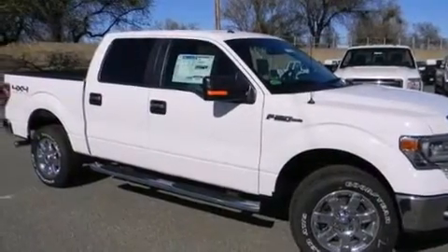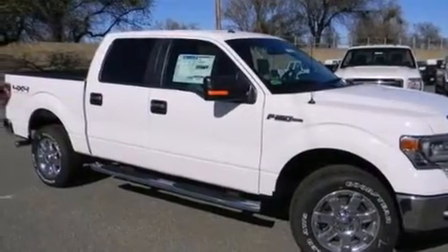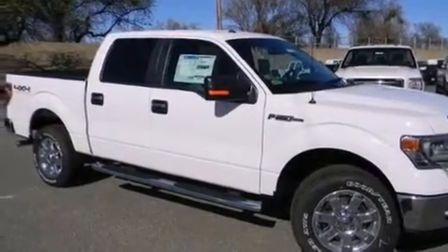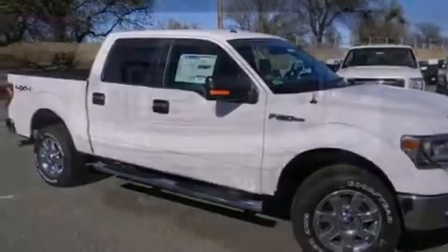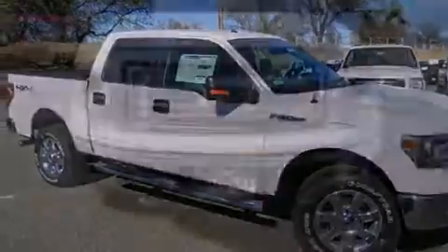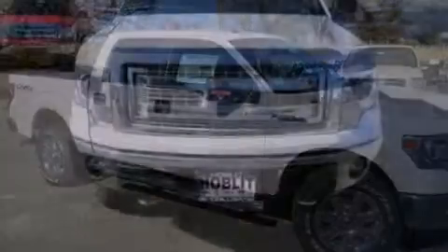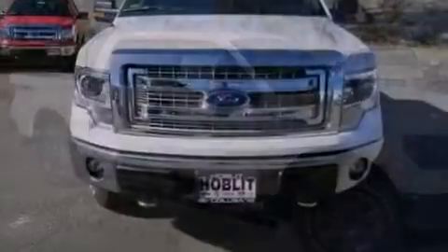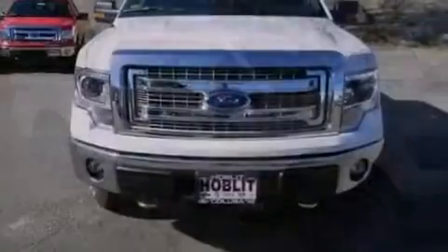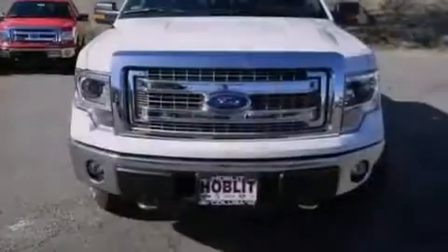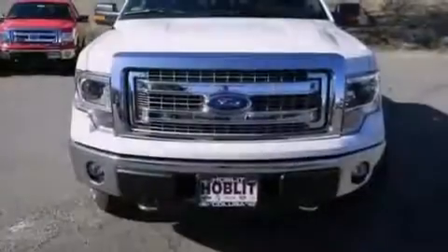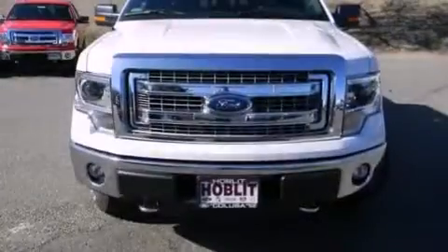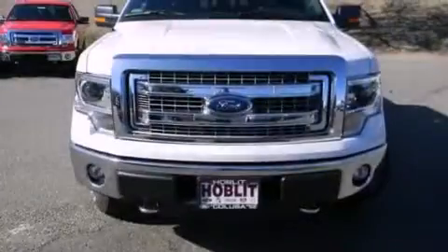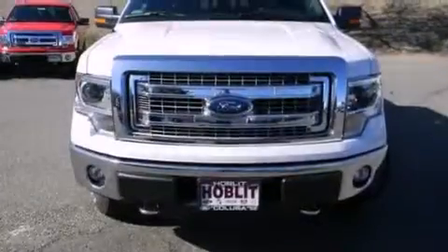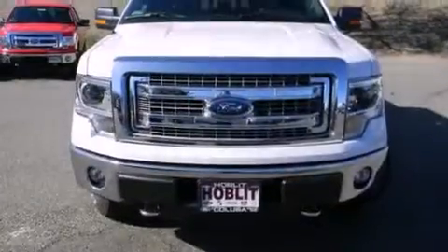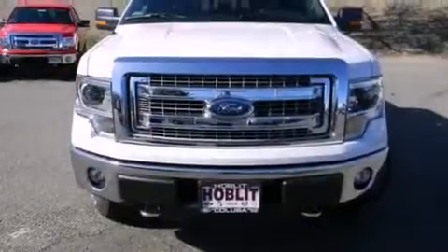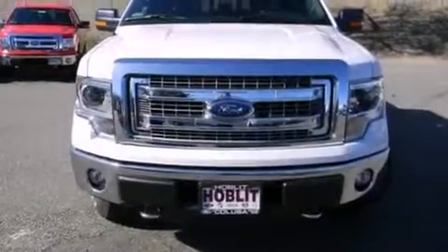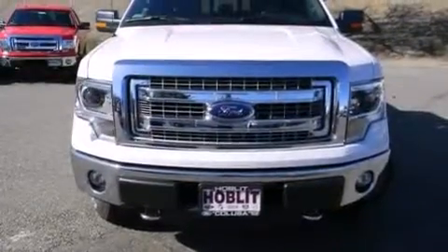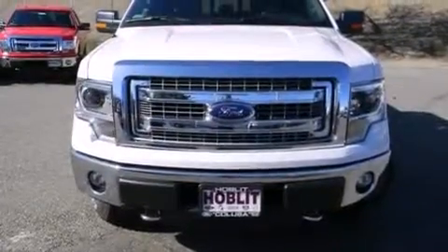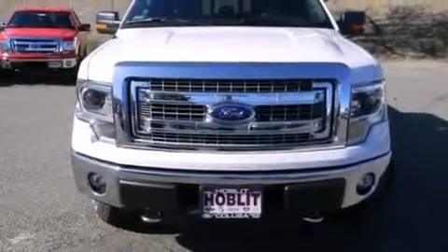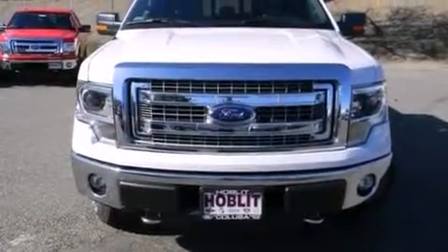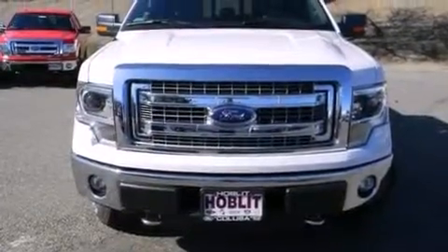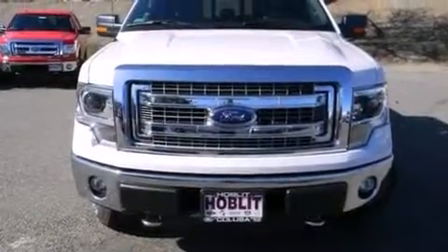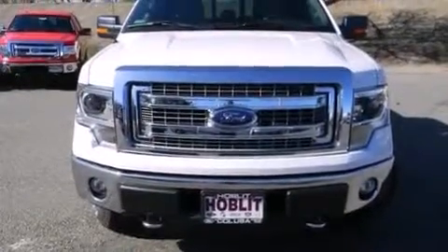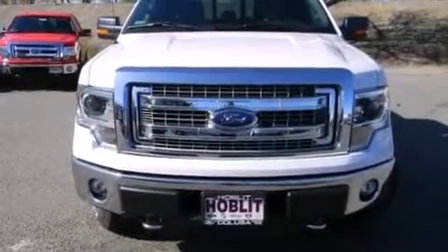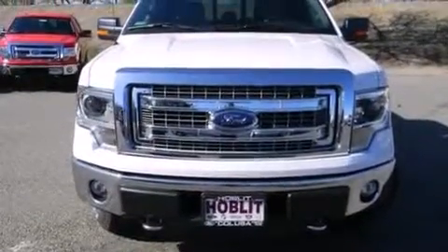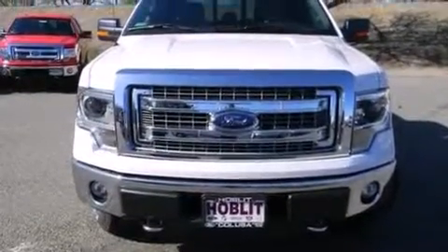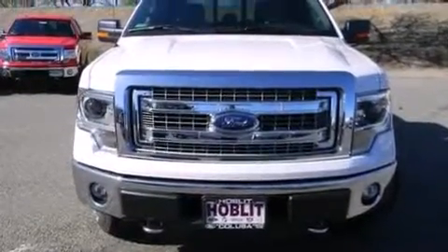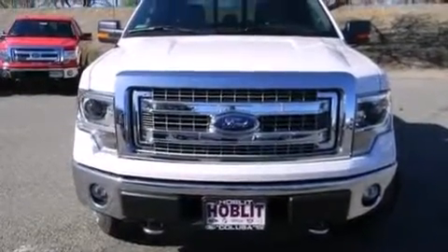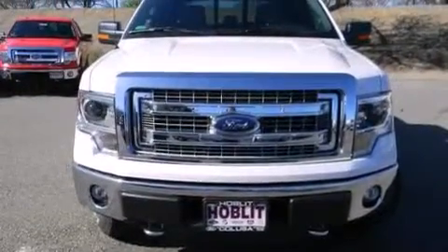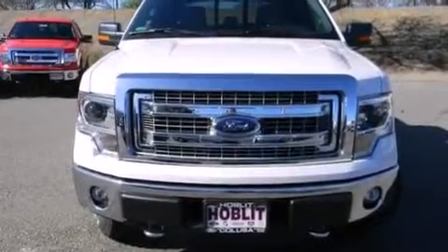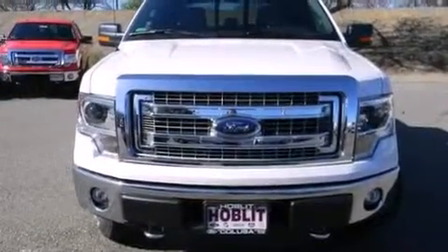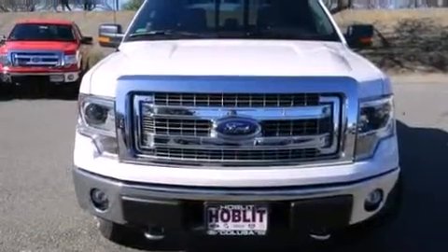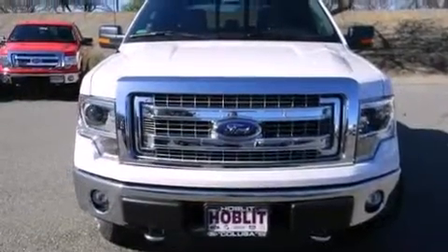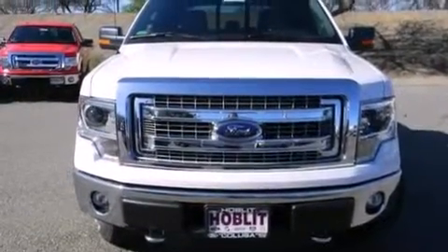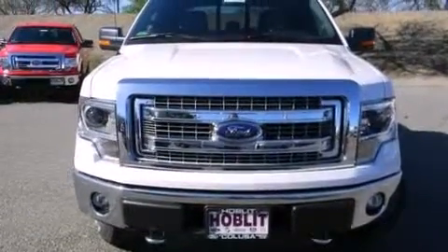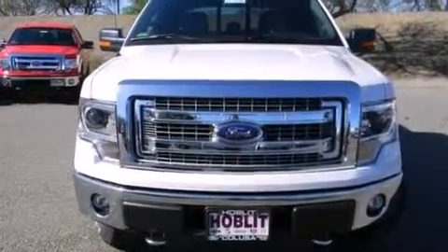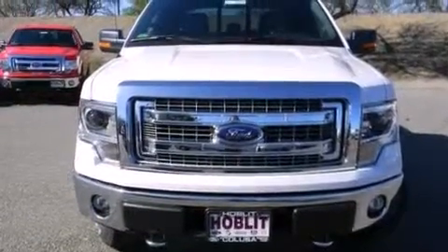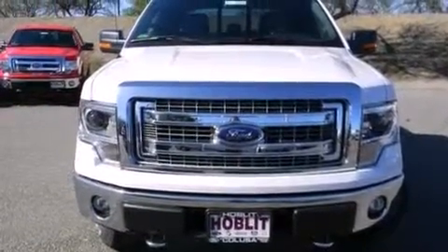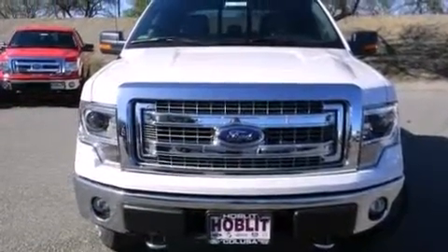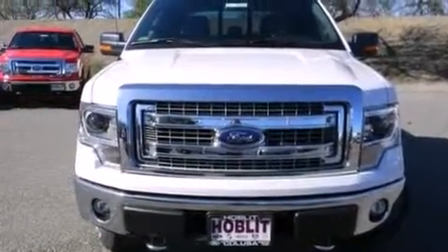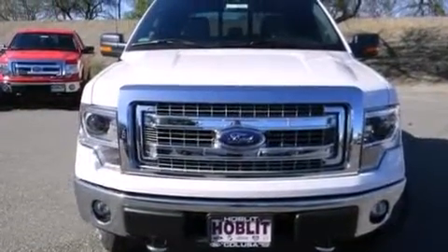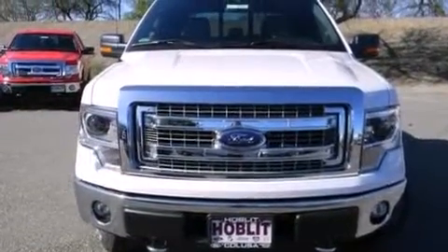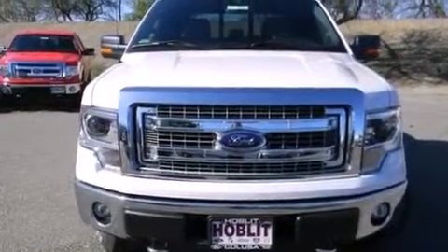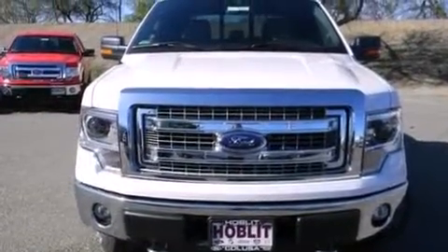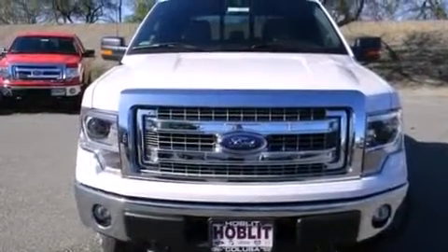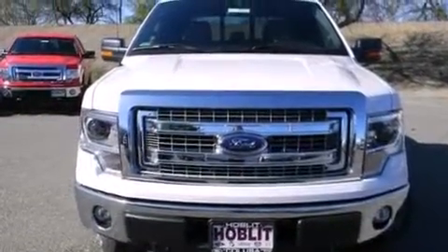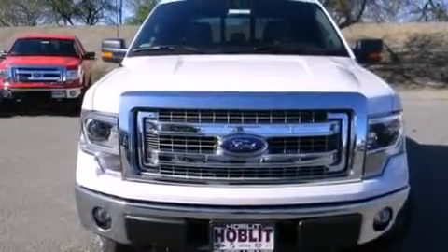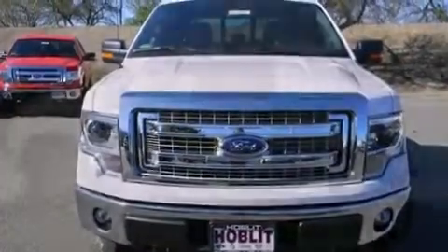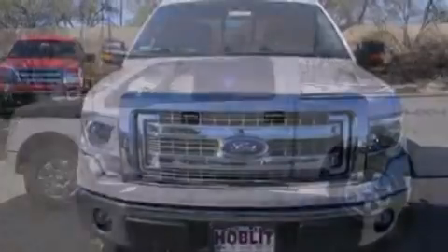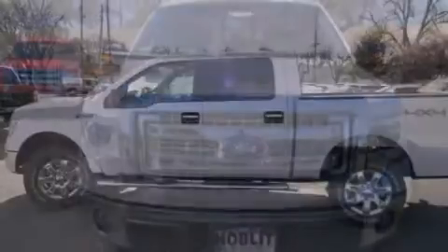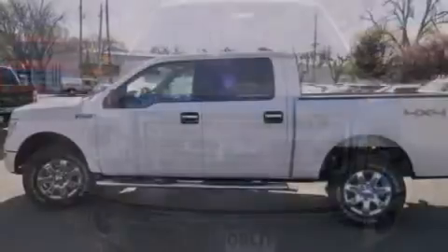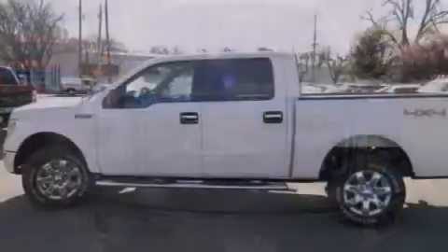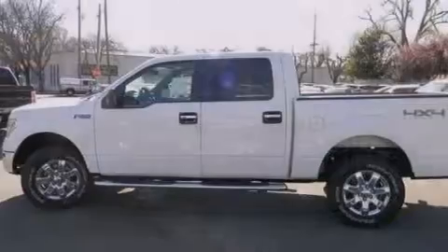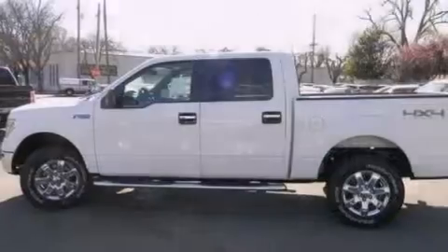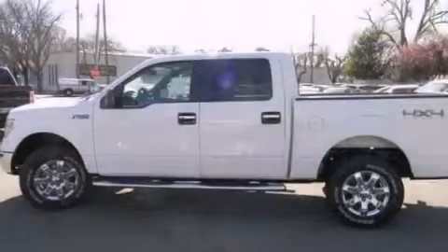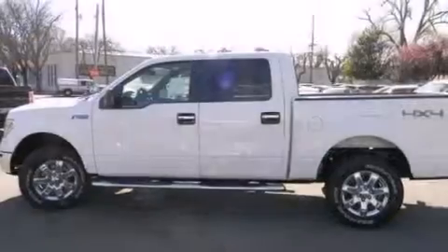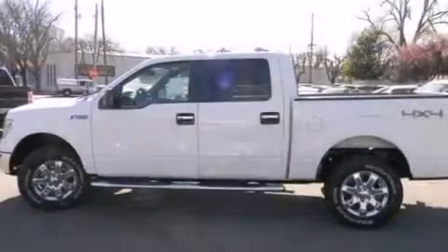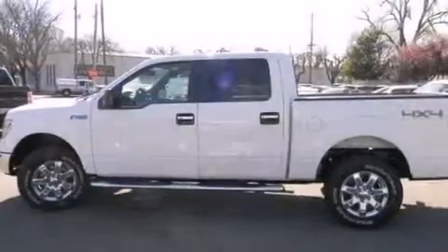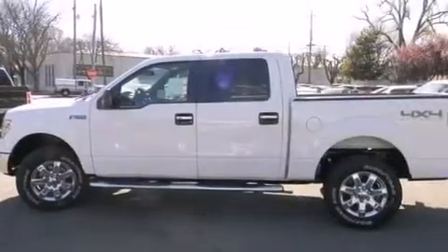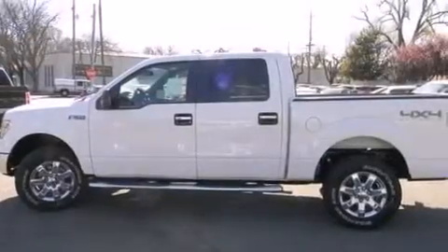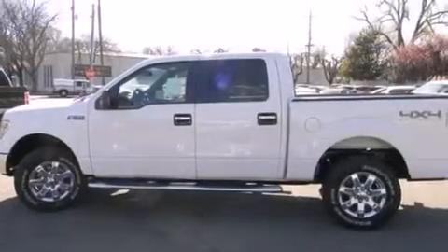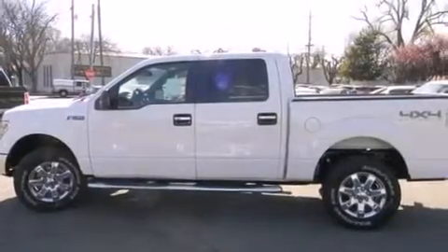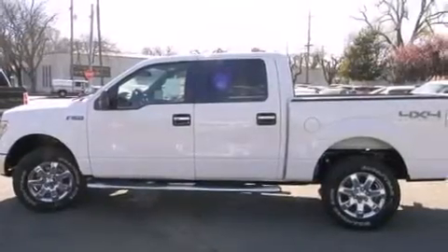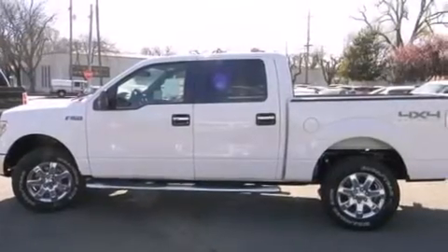Full-power accessories, four-wheel disc brakes with ABS, a keyless entry system, and a power driver's seat are also included.